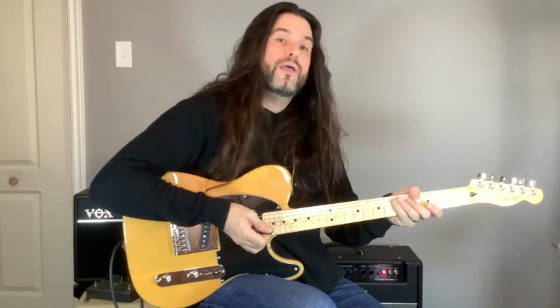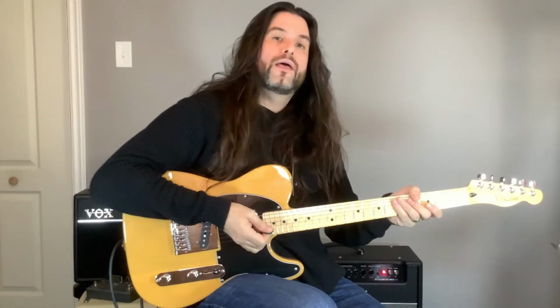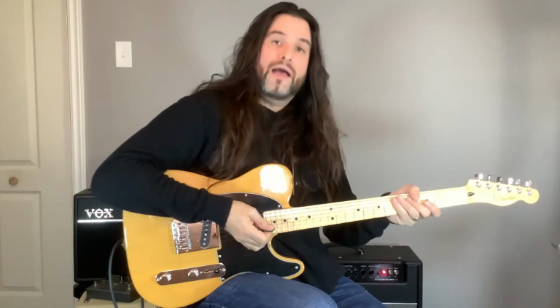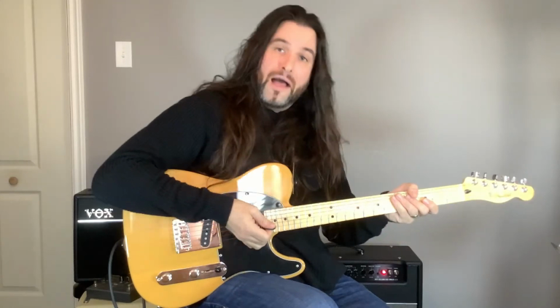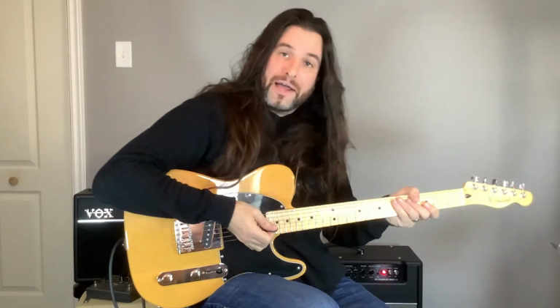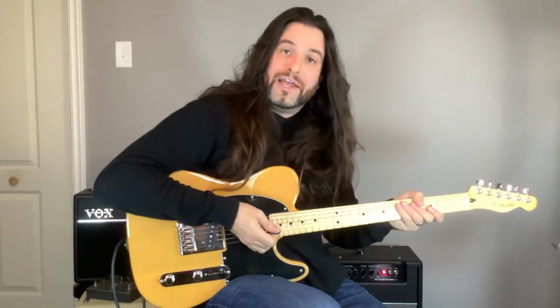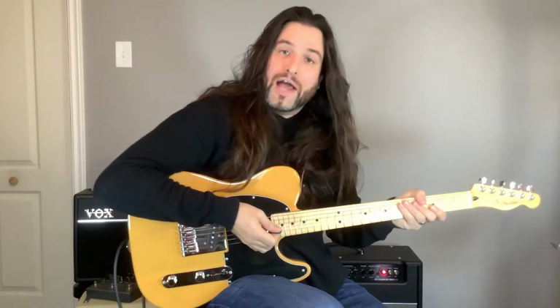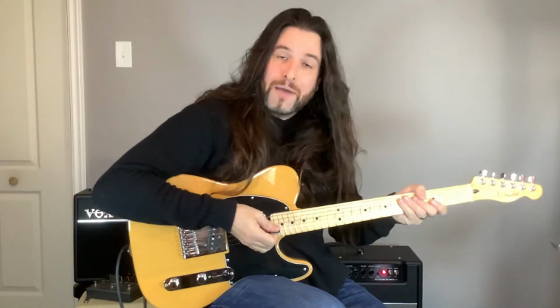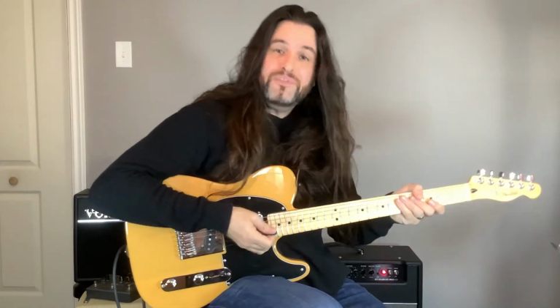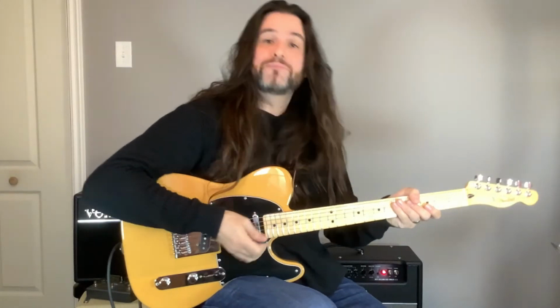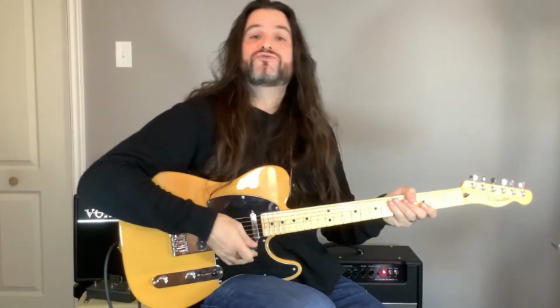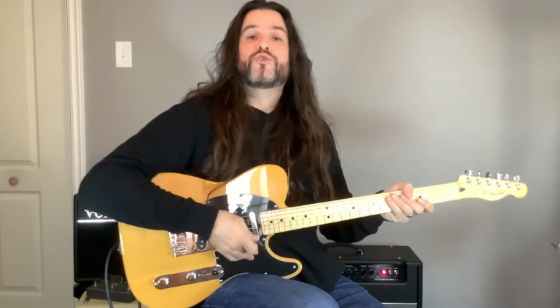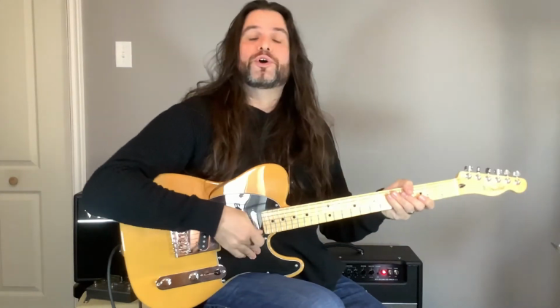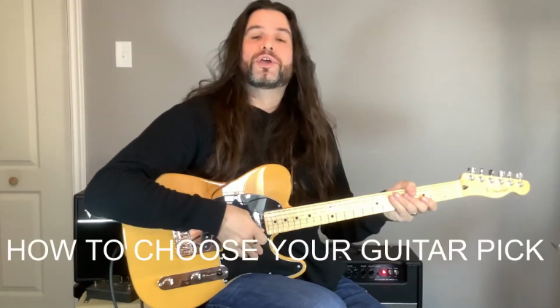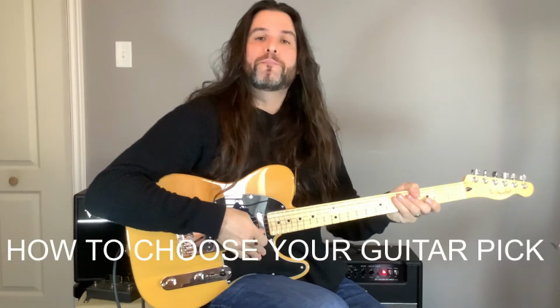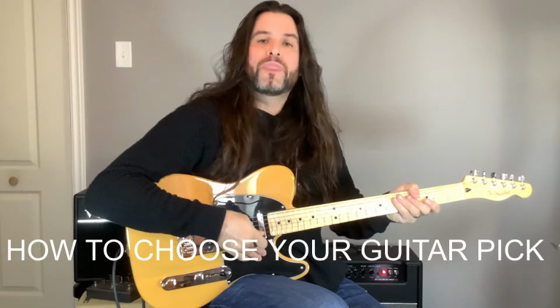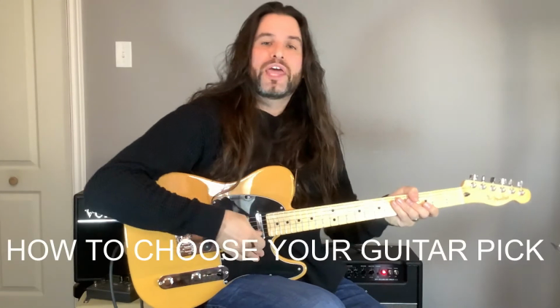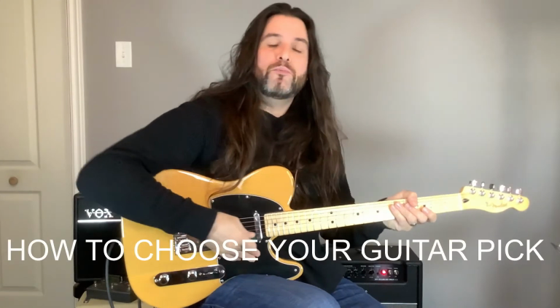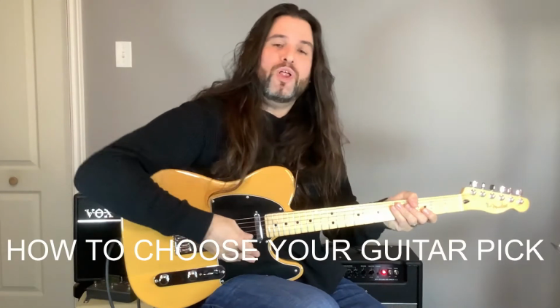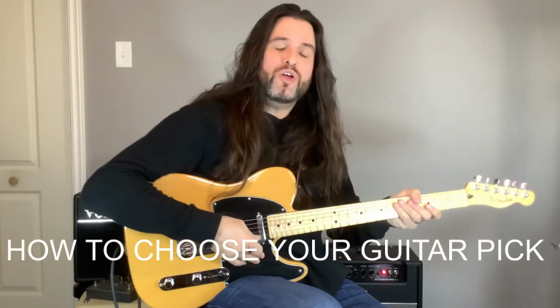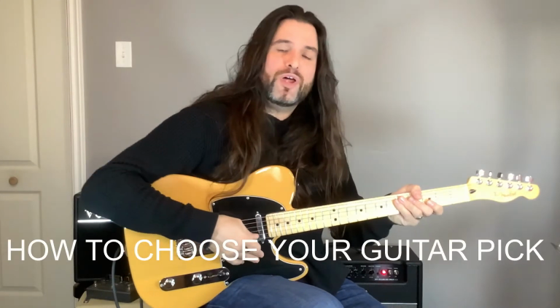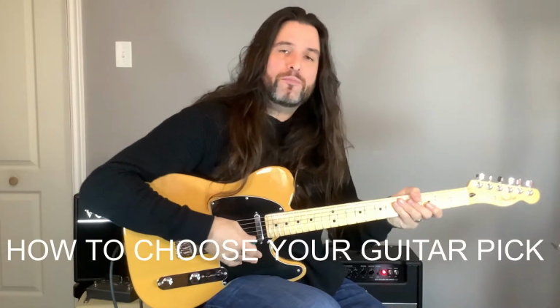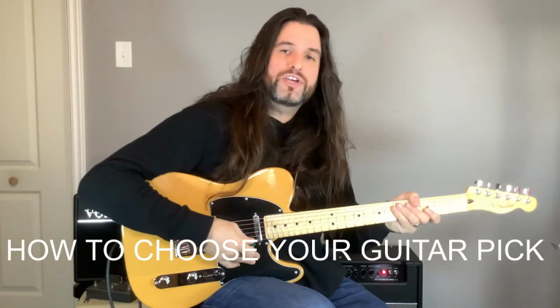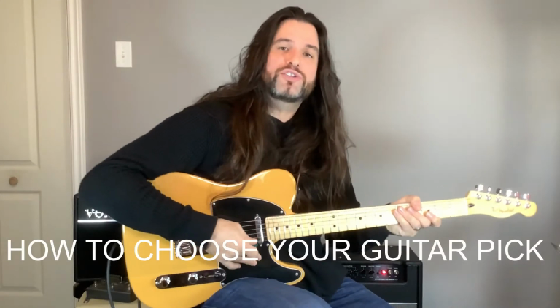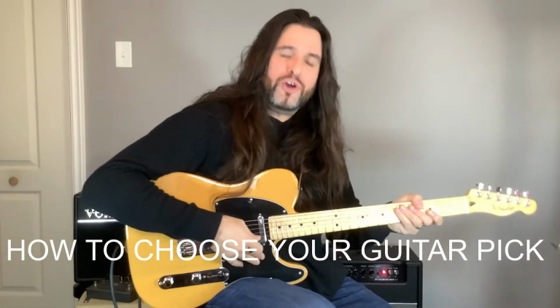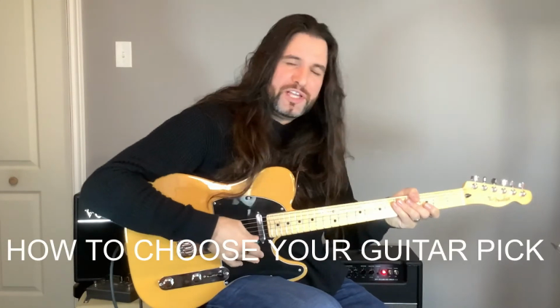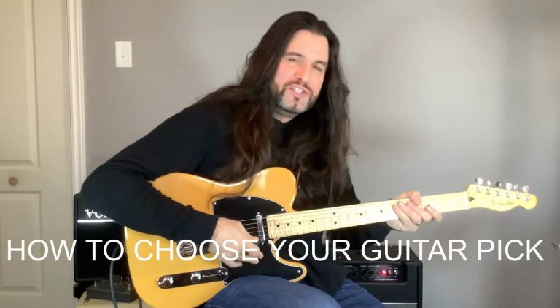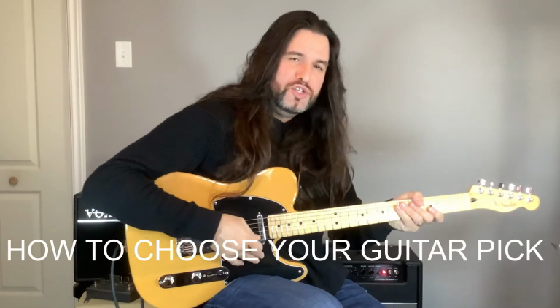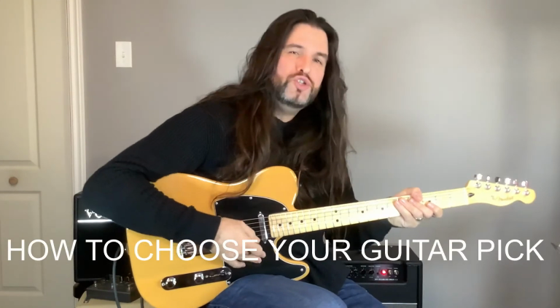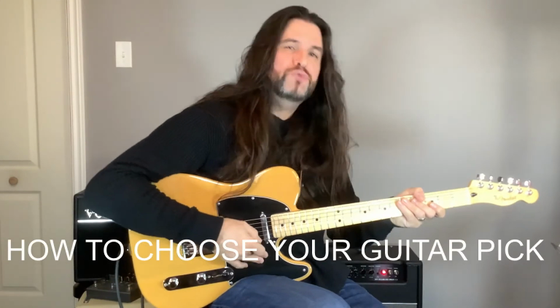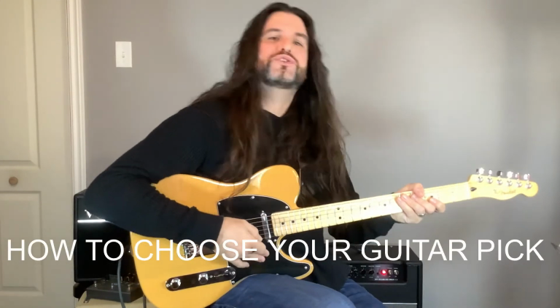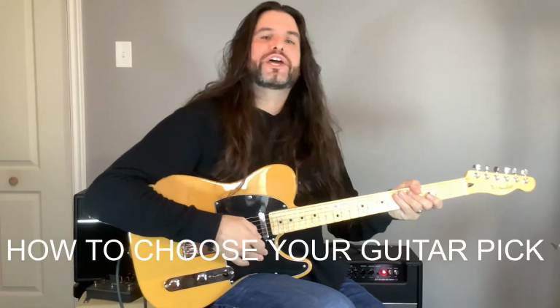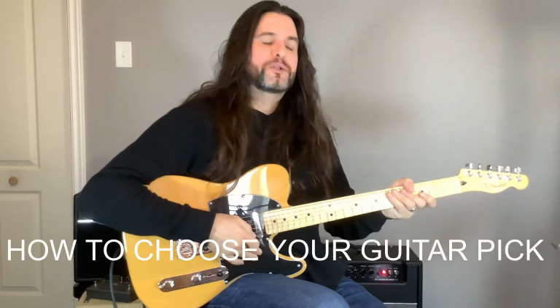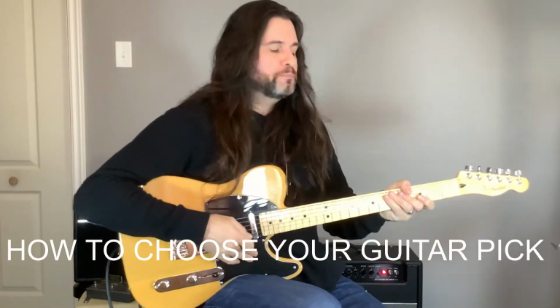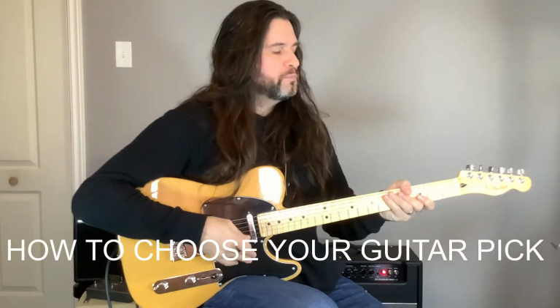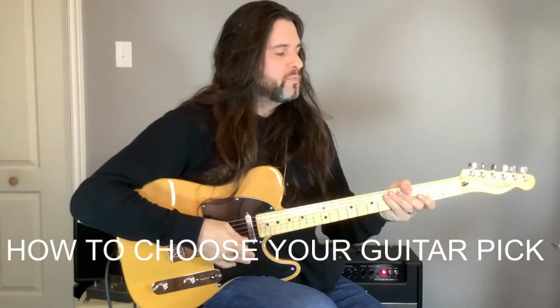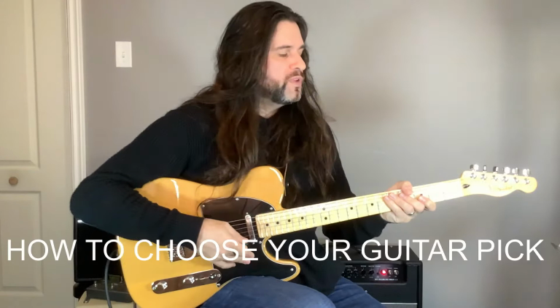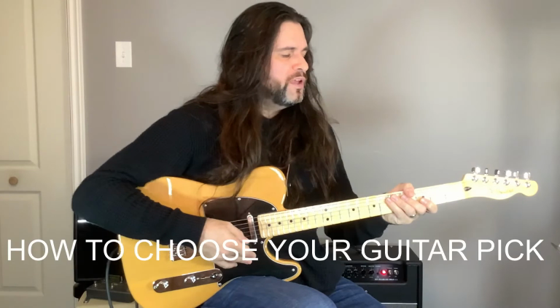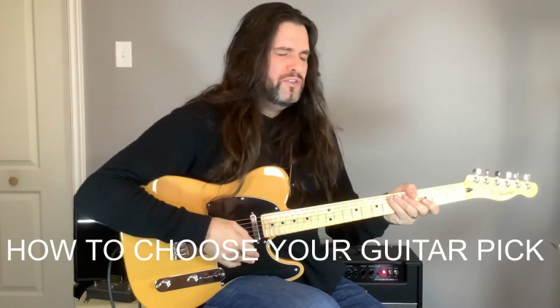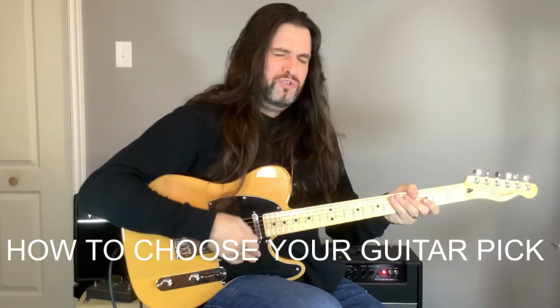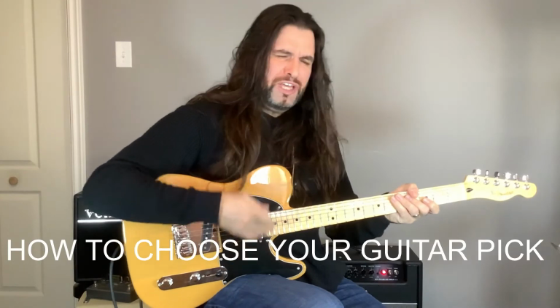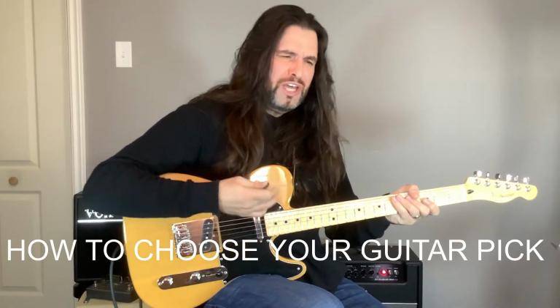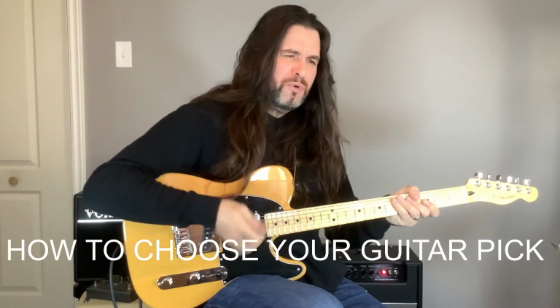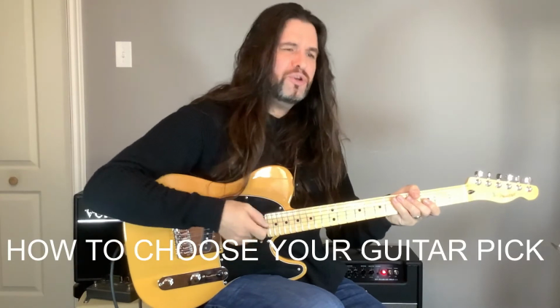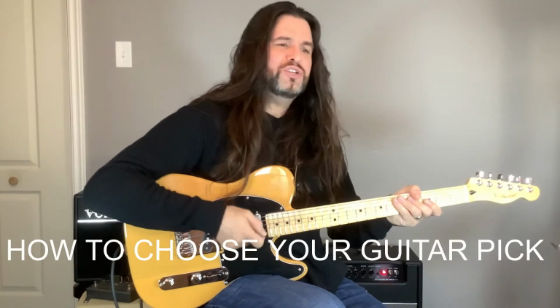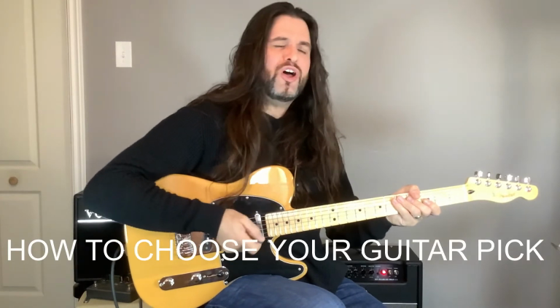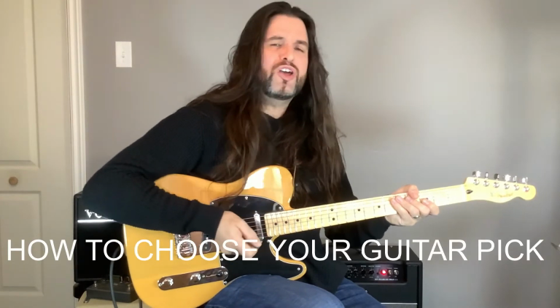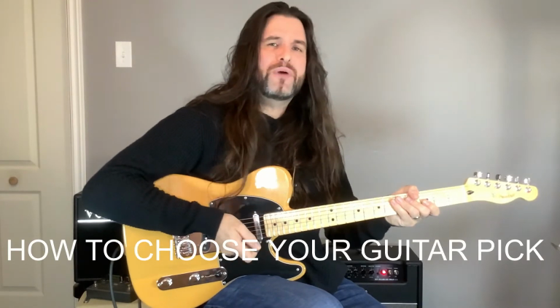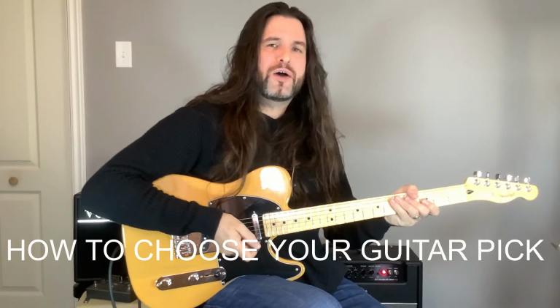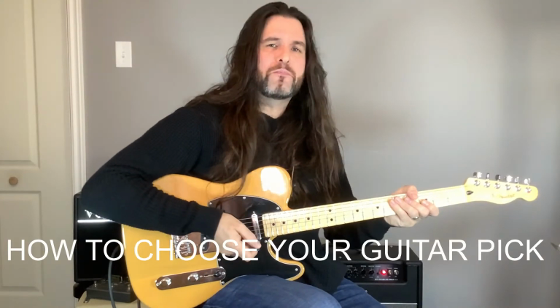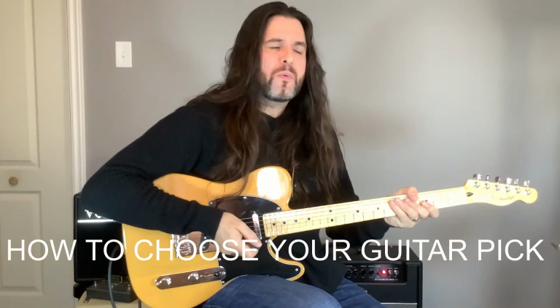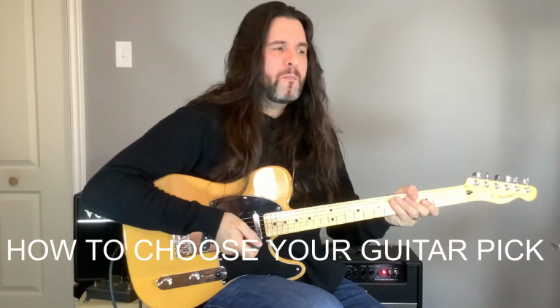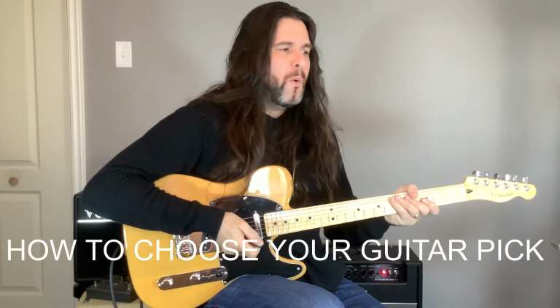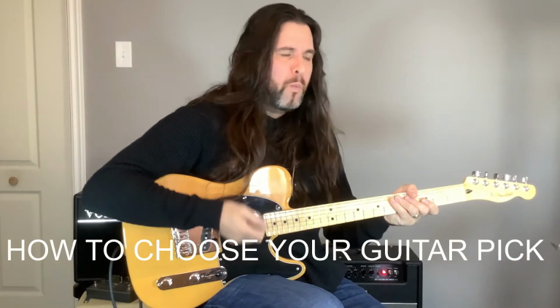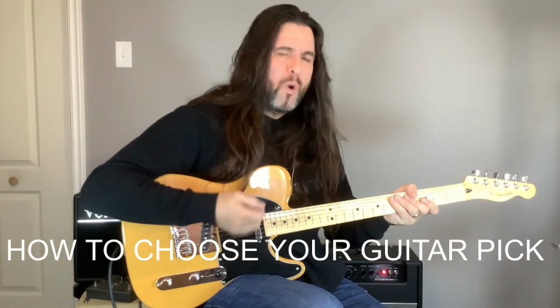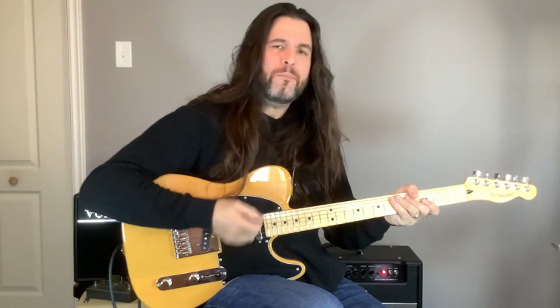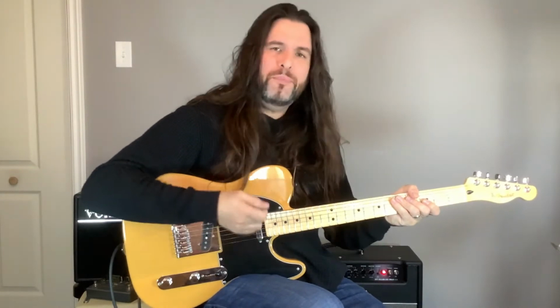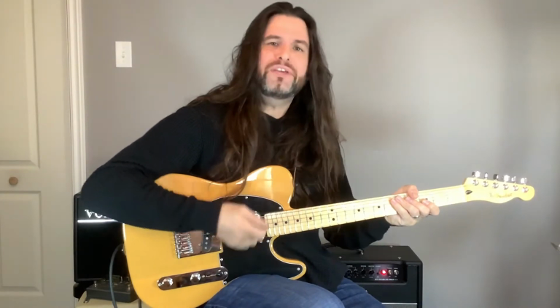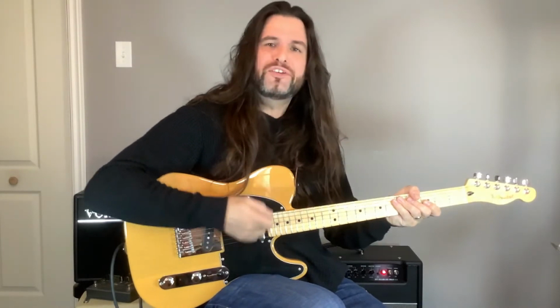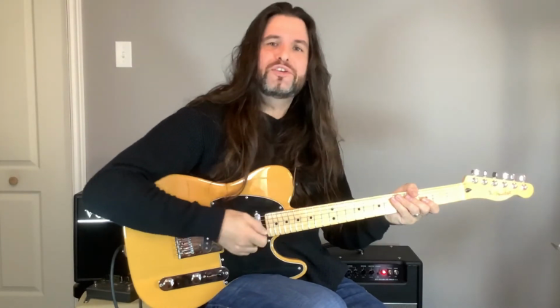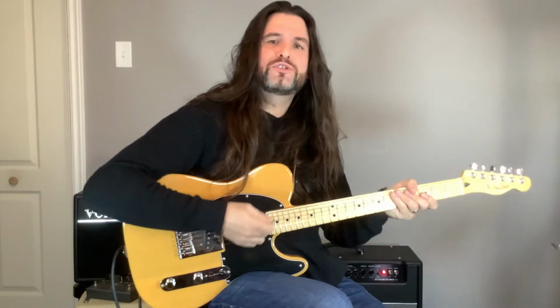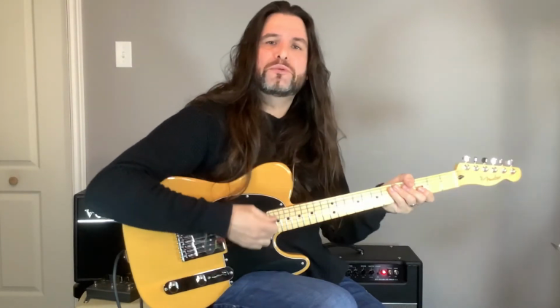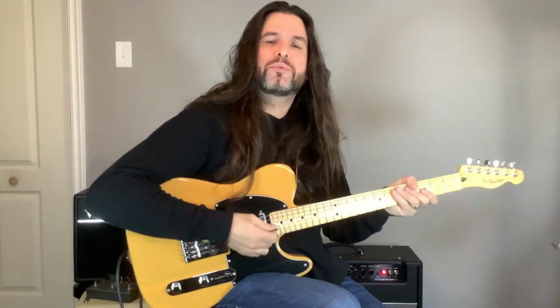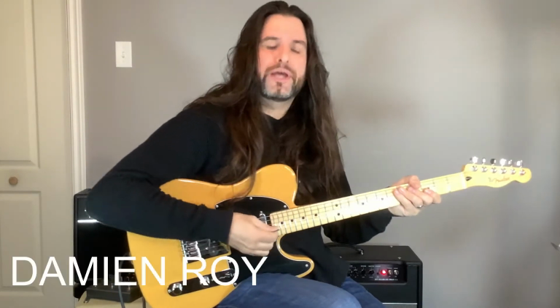Hi, I'm Damon Roy and welcome to my guitar lesson YouTube channel. Today we're going to talk about what pick to use to play.